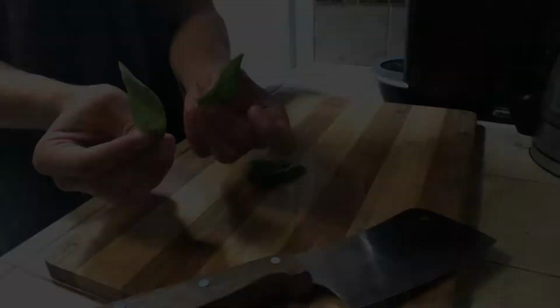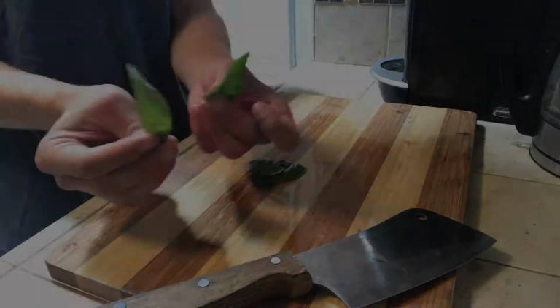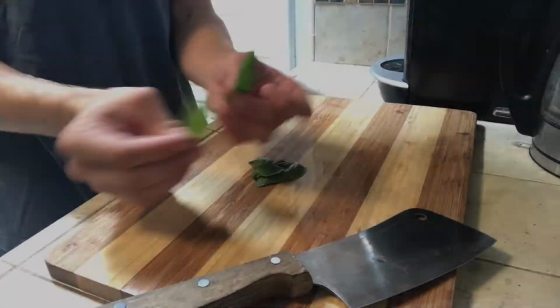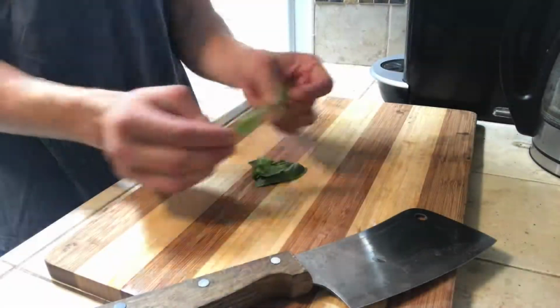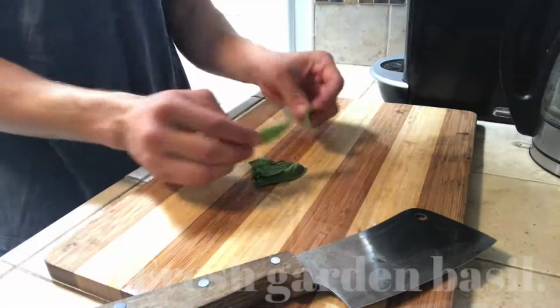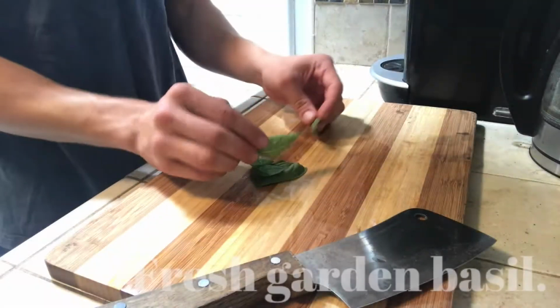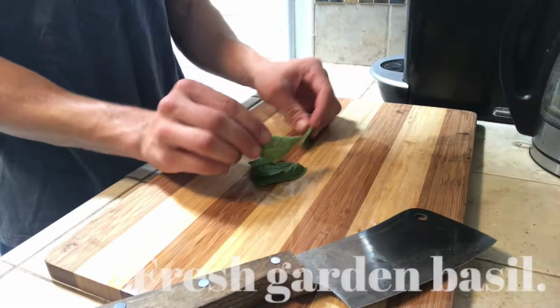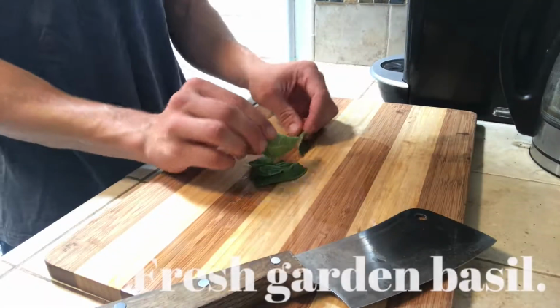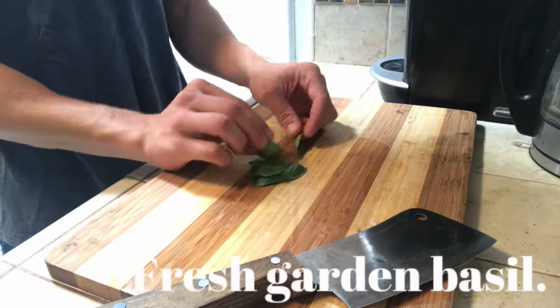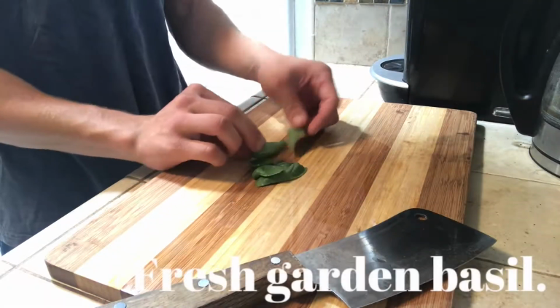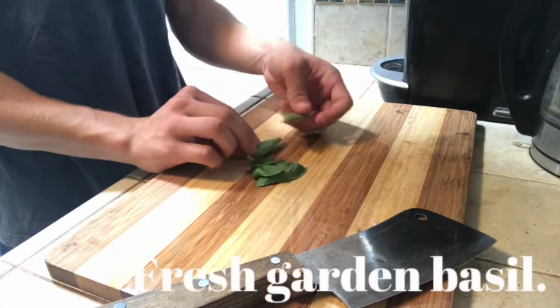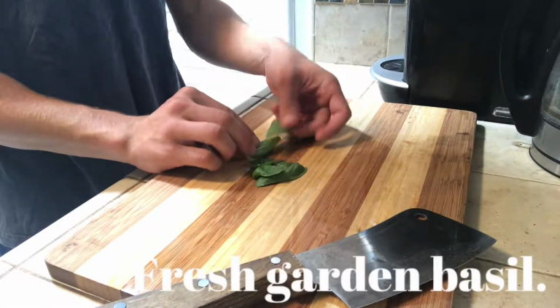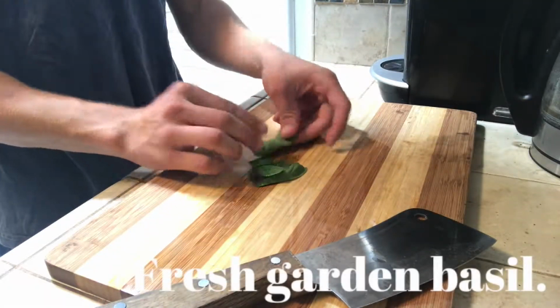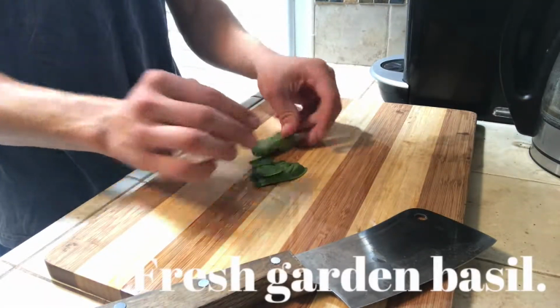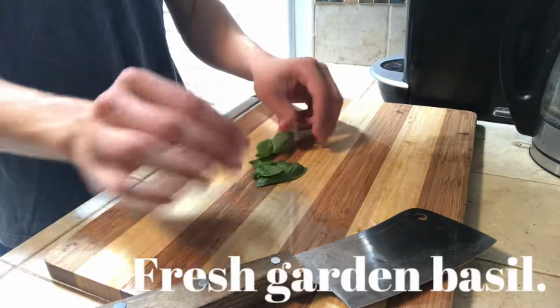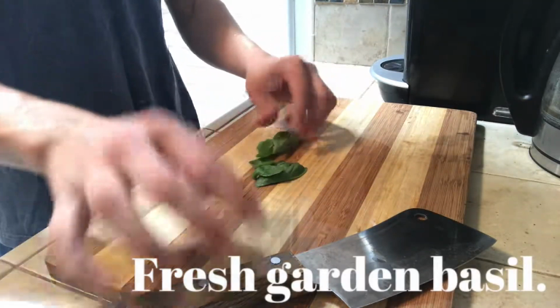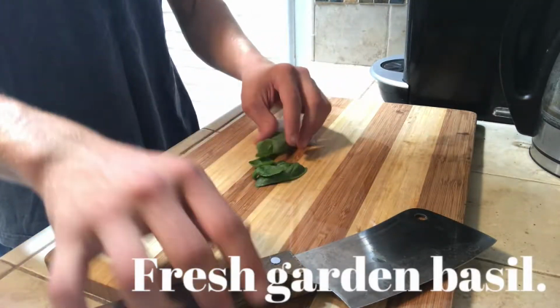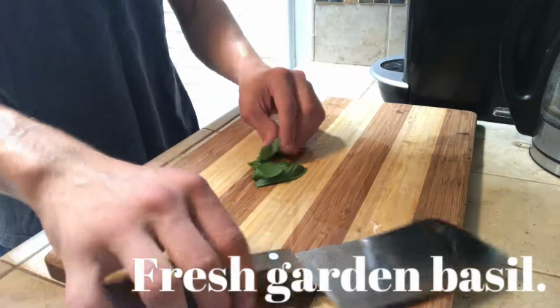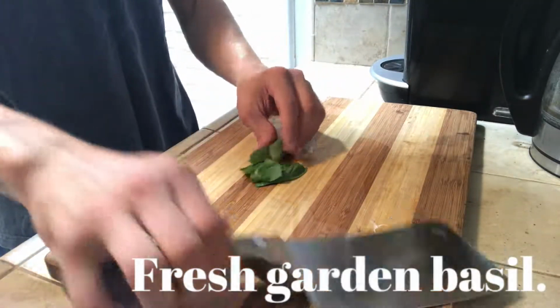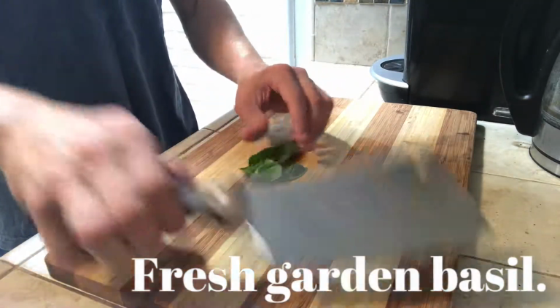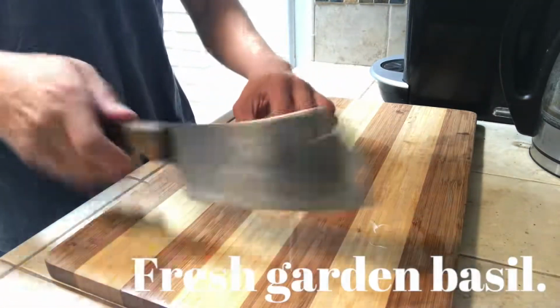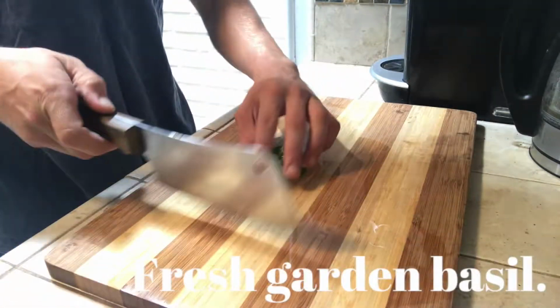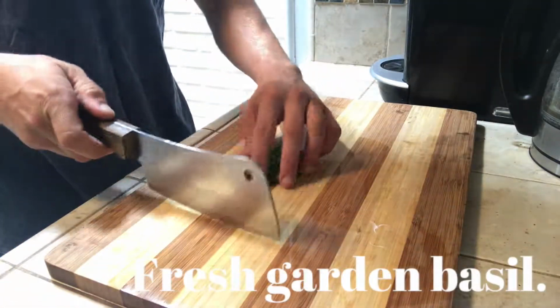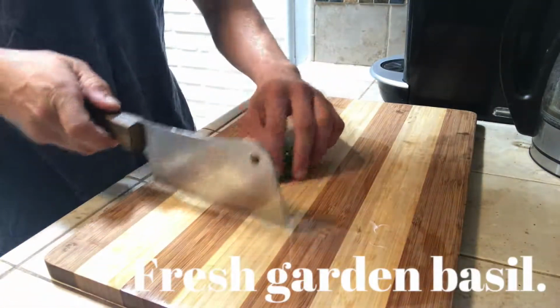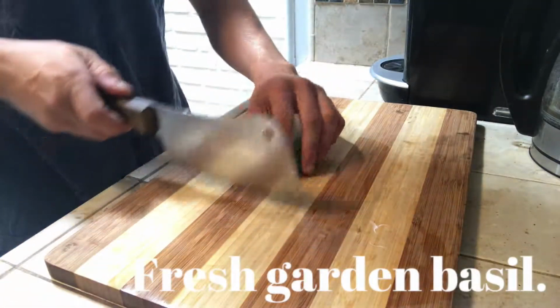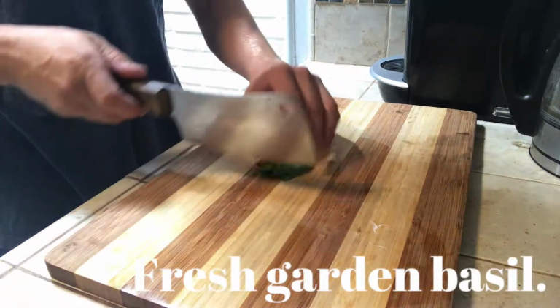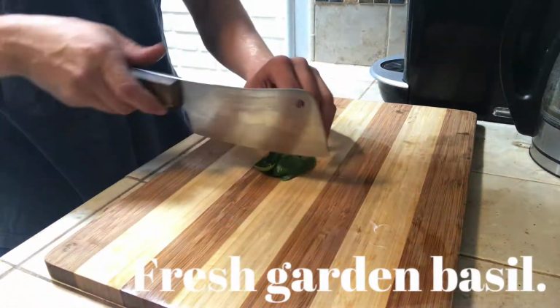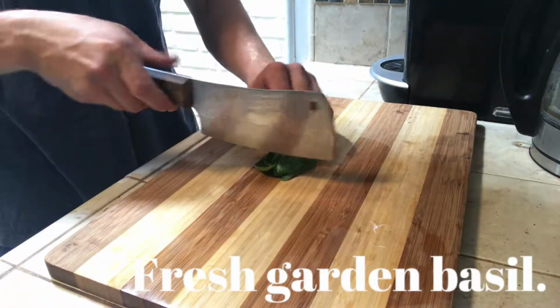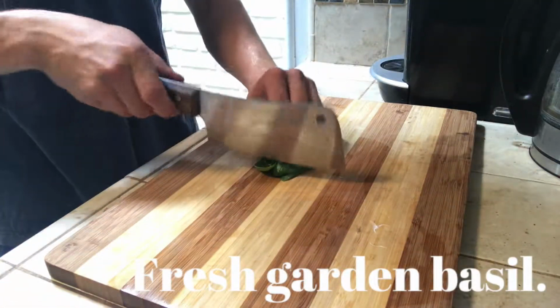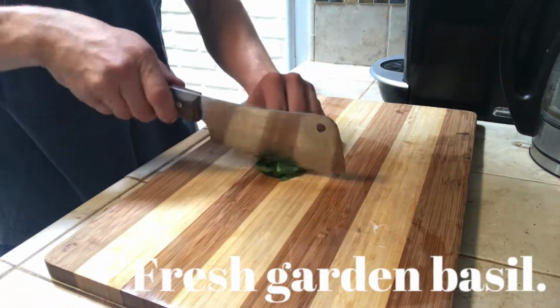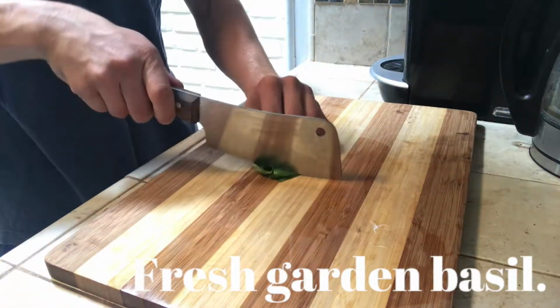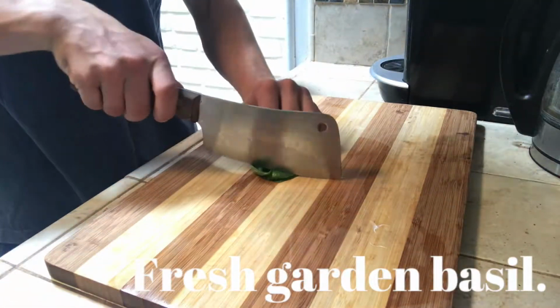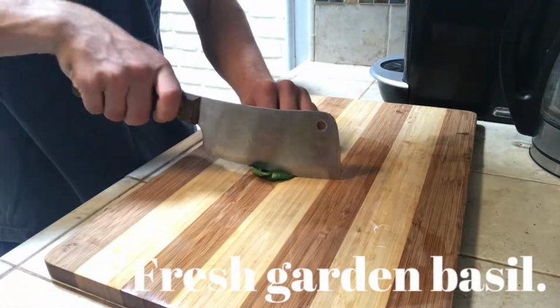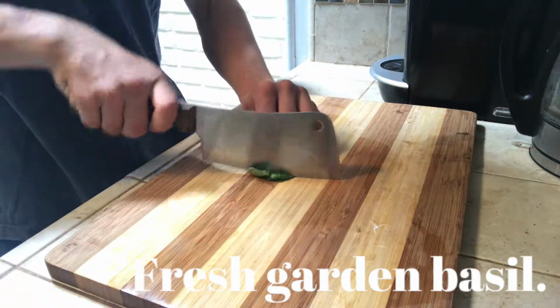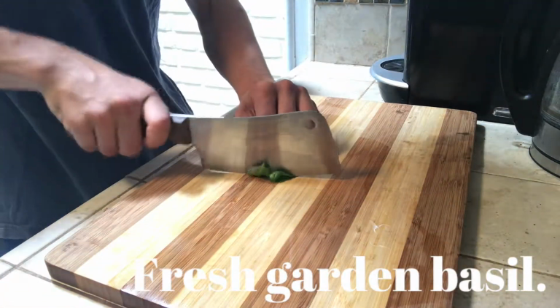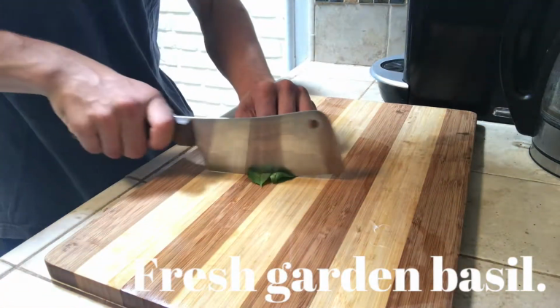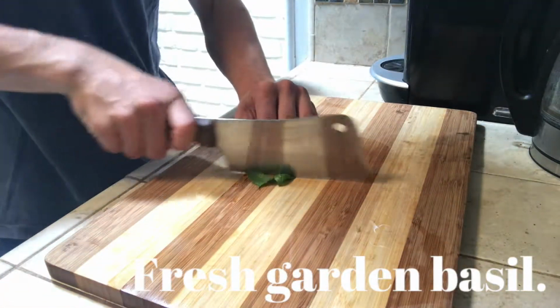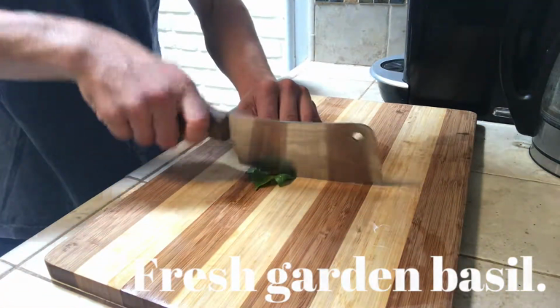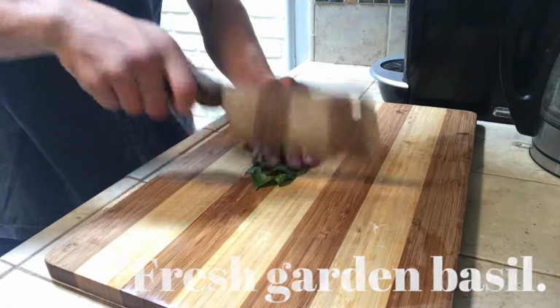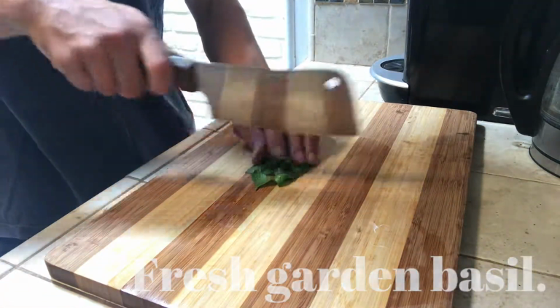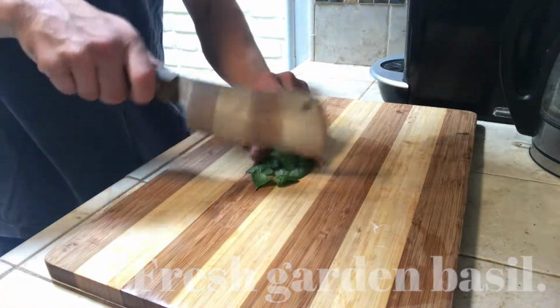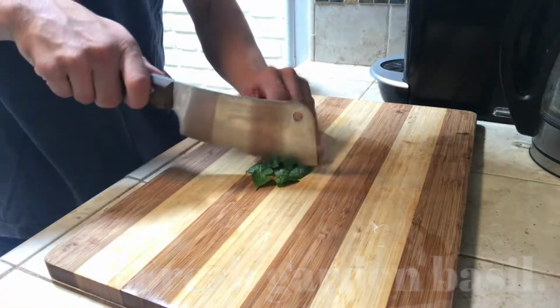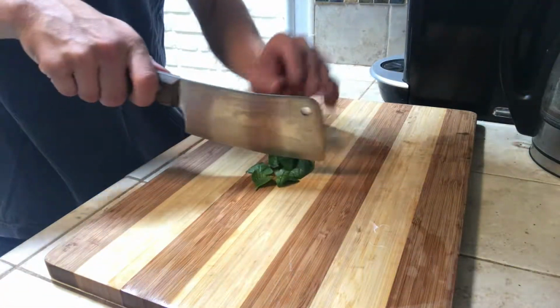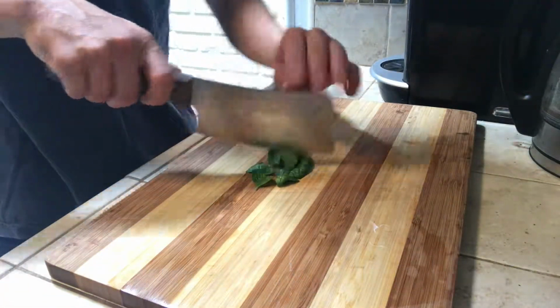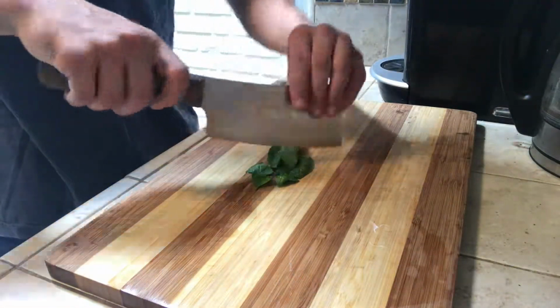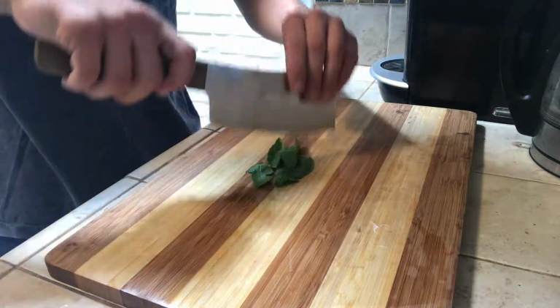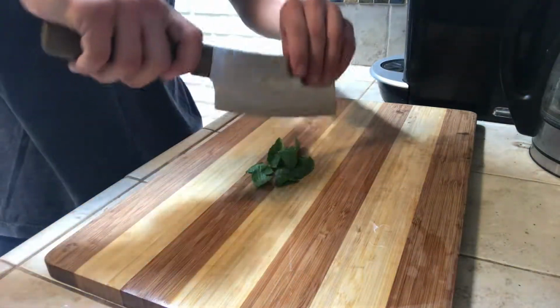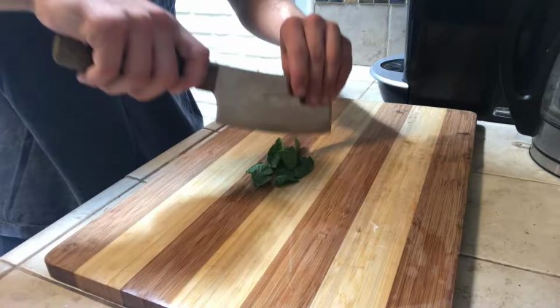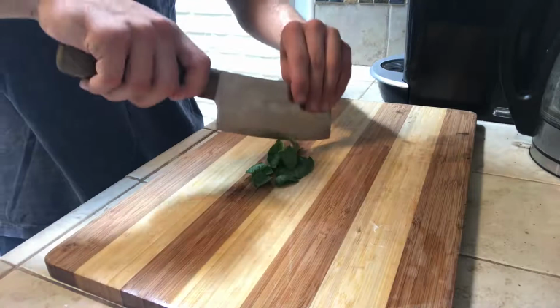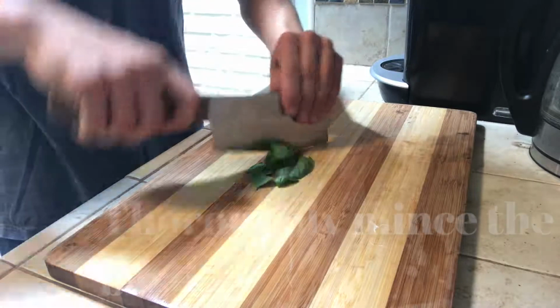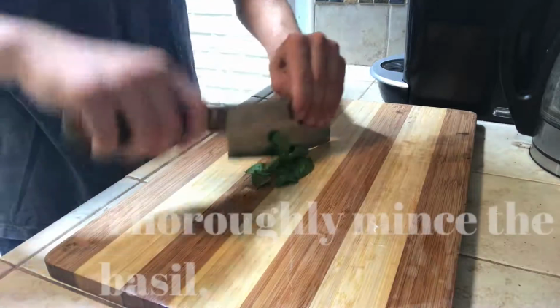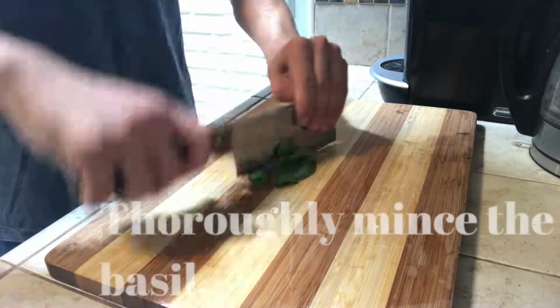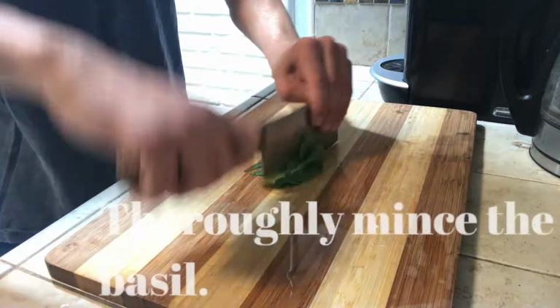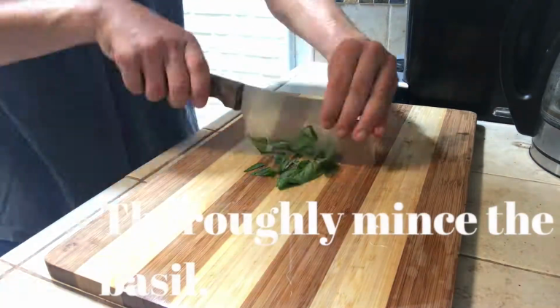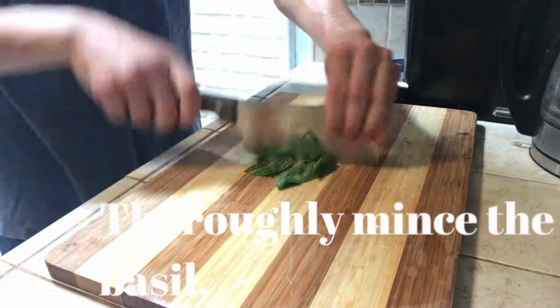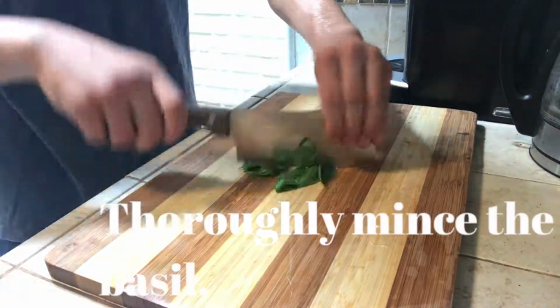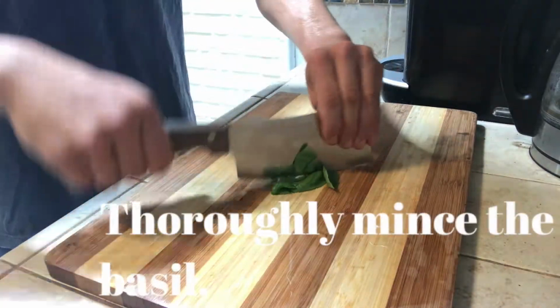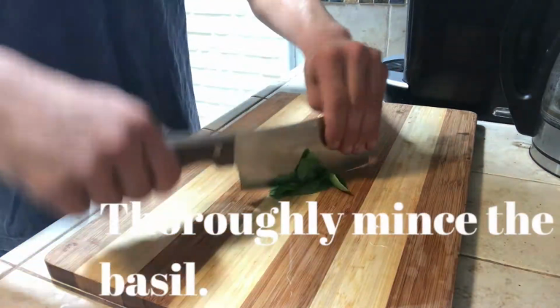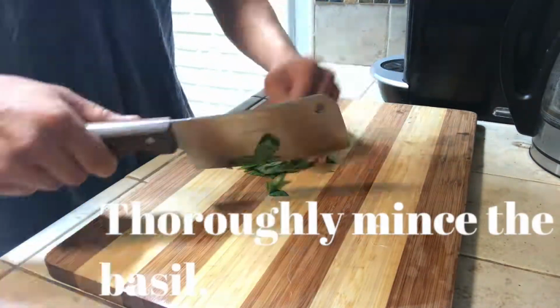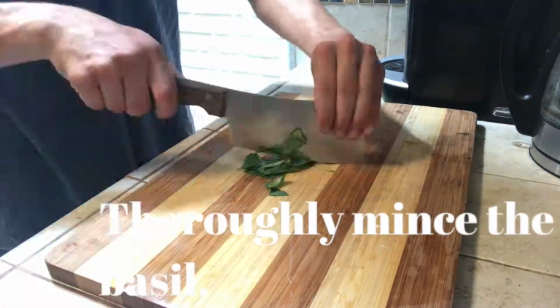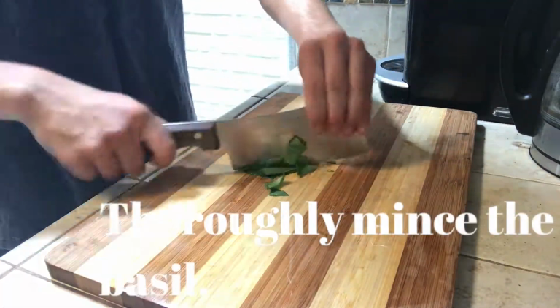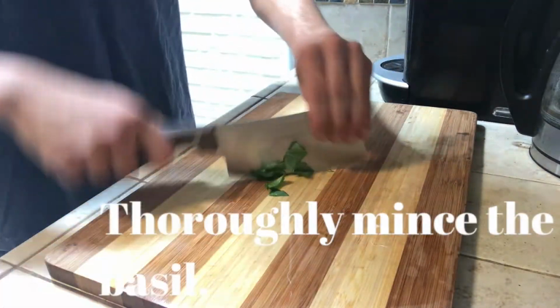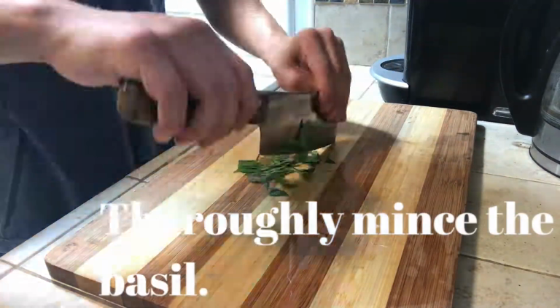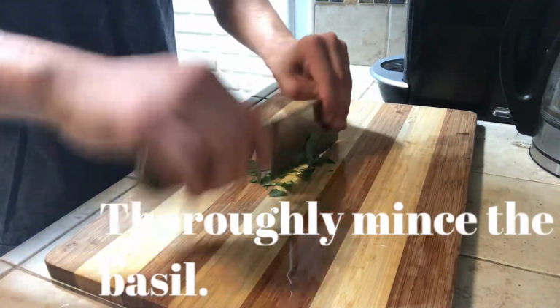Here, we have some fresh garden basil. I'm going to thoroughly mince the basil.